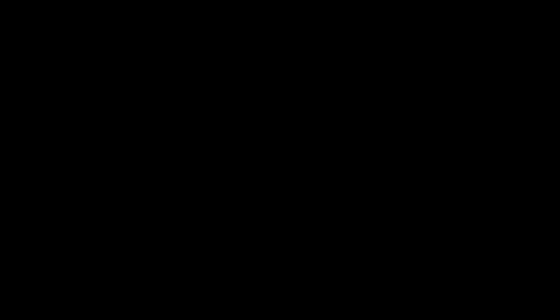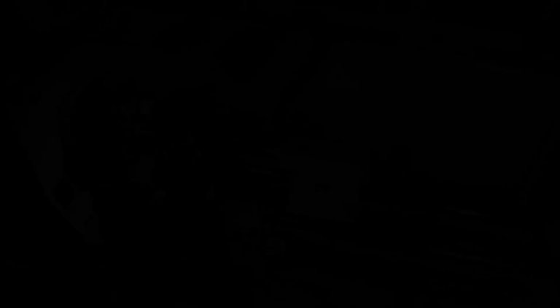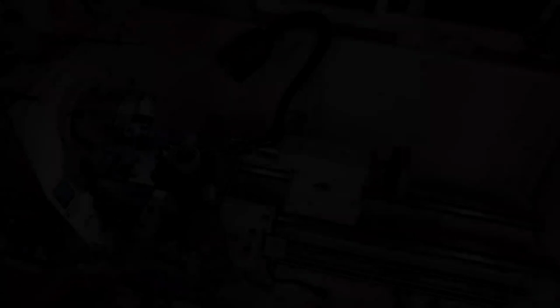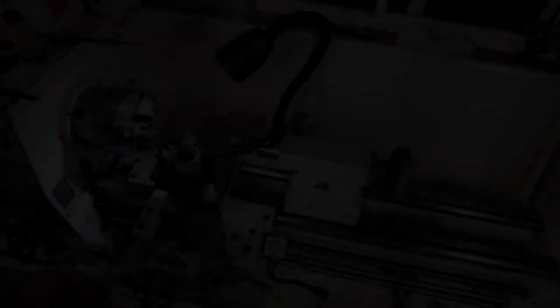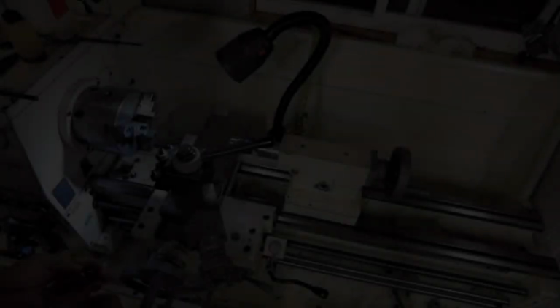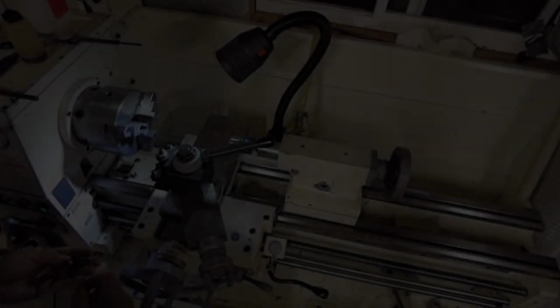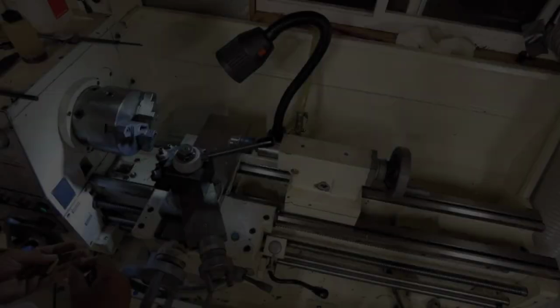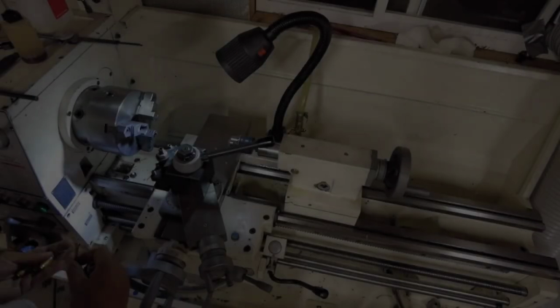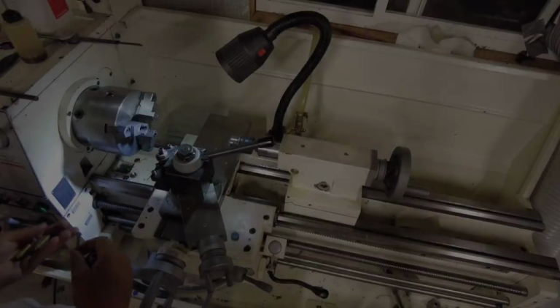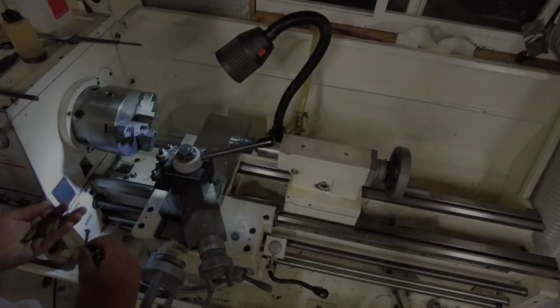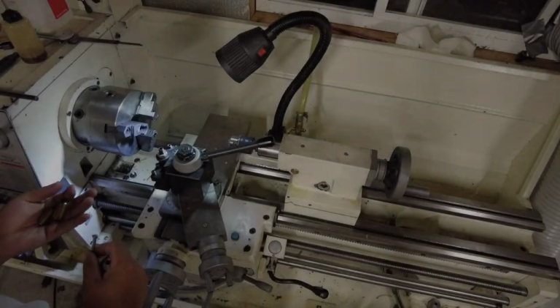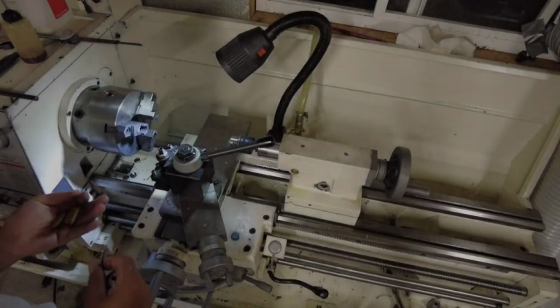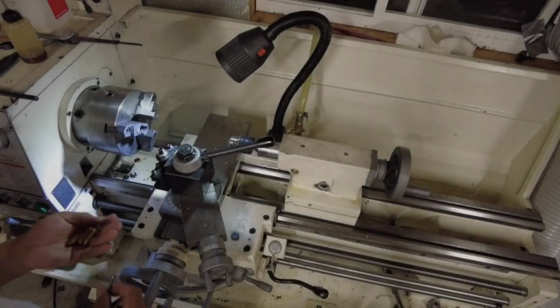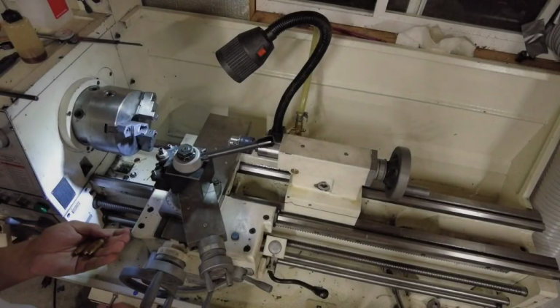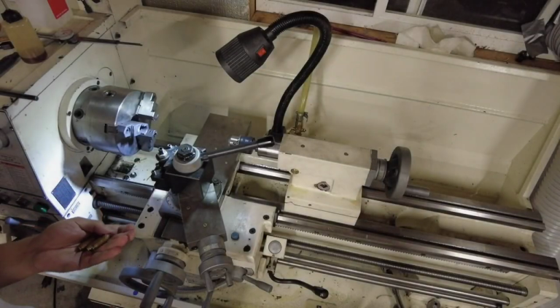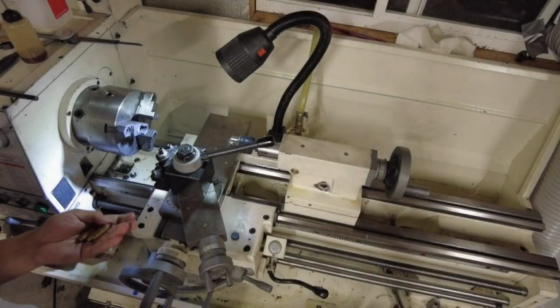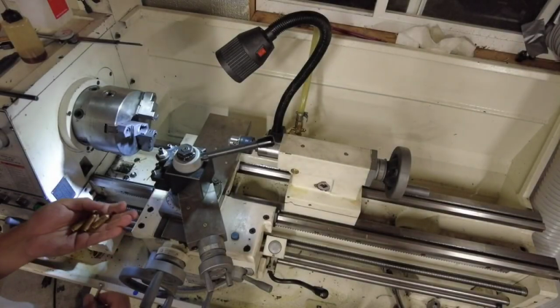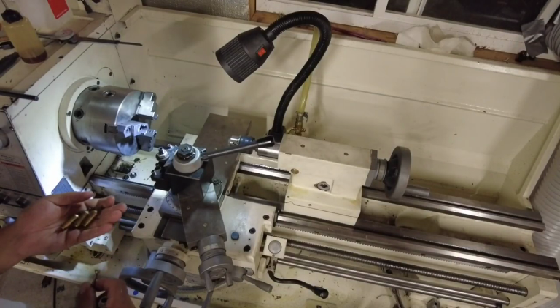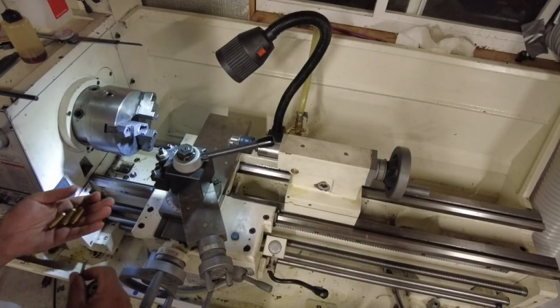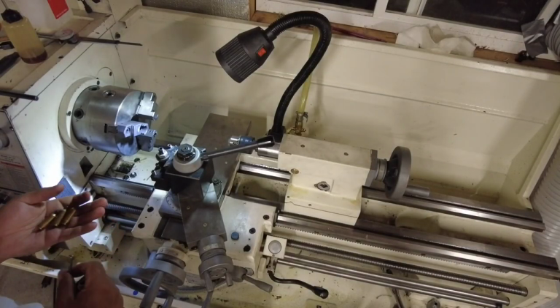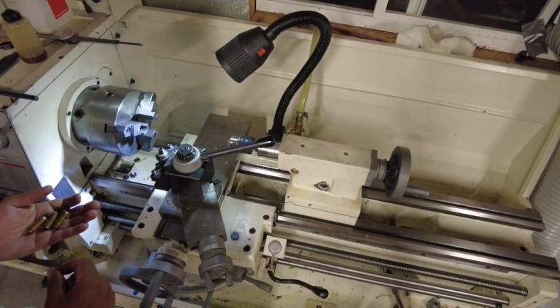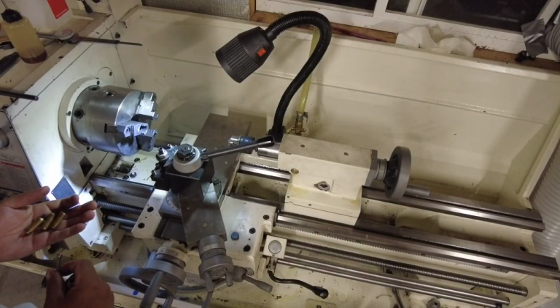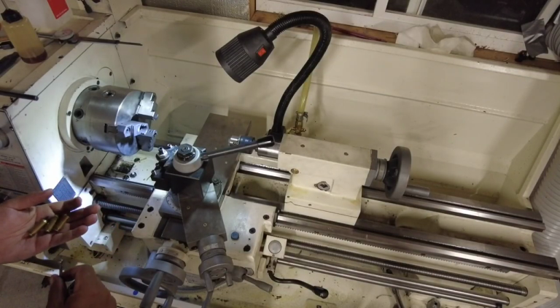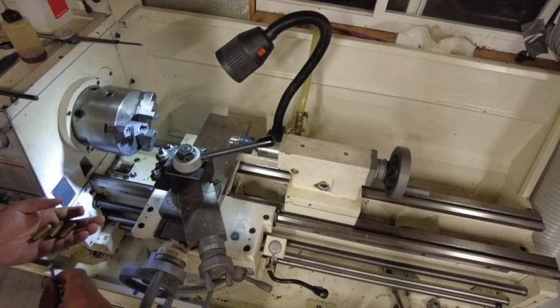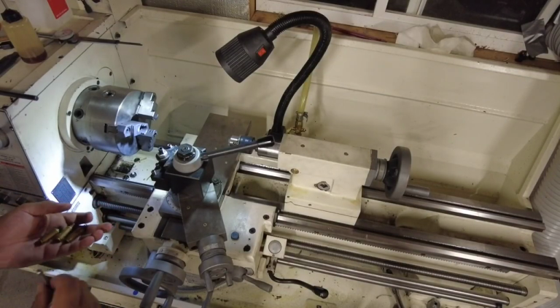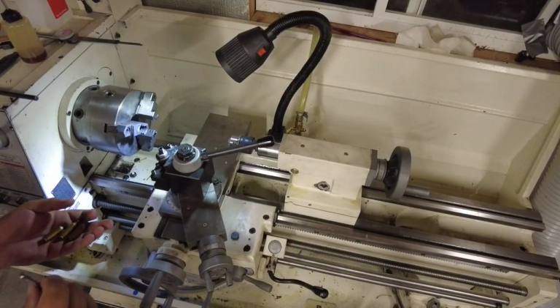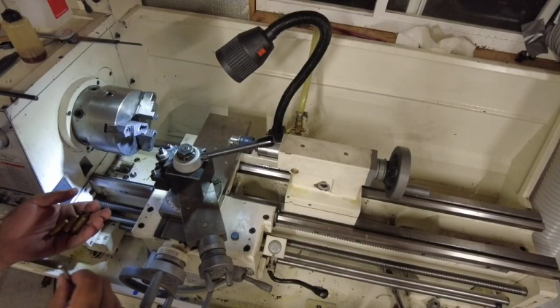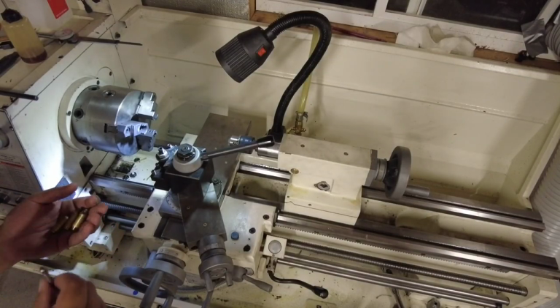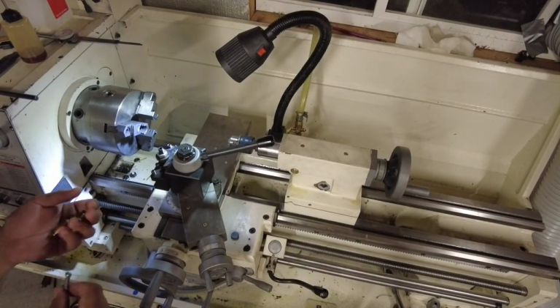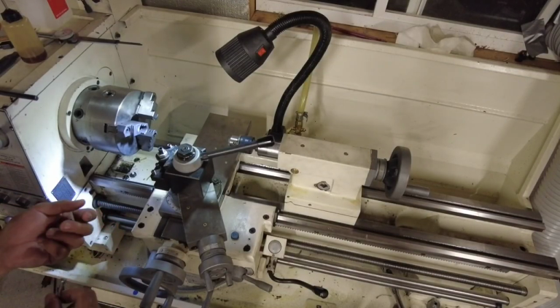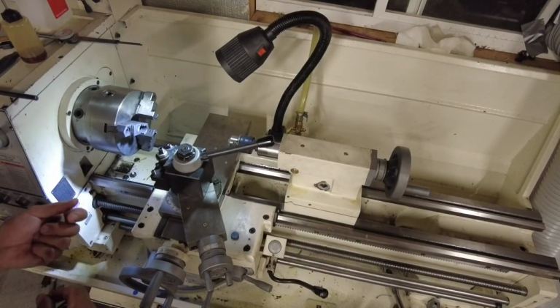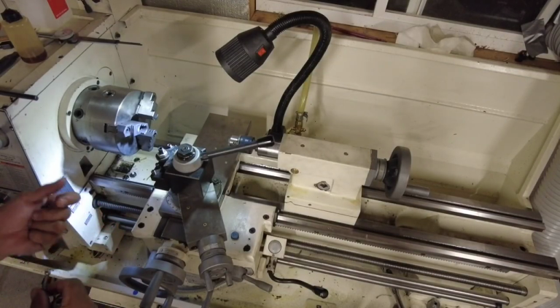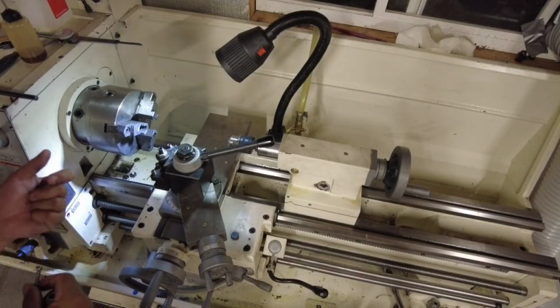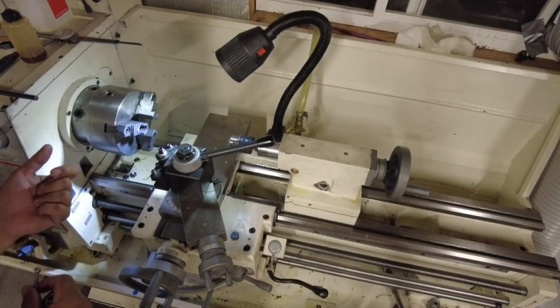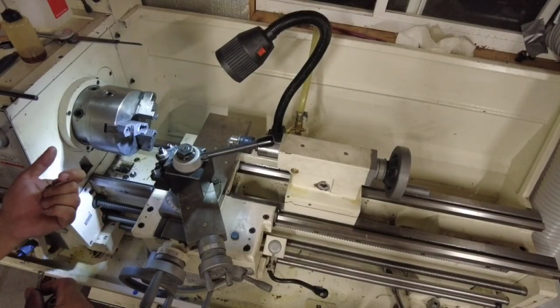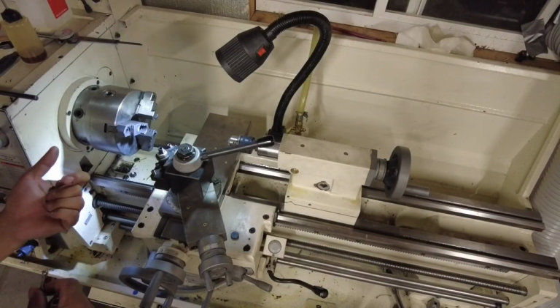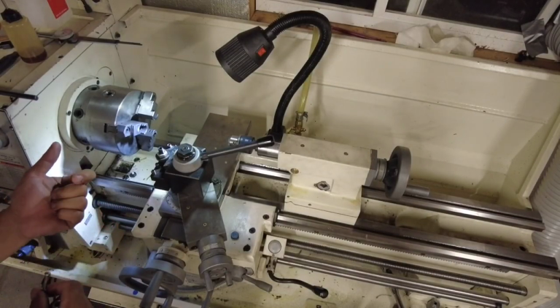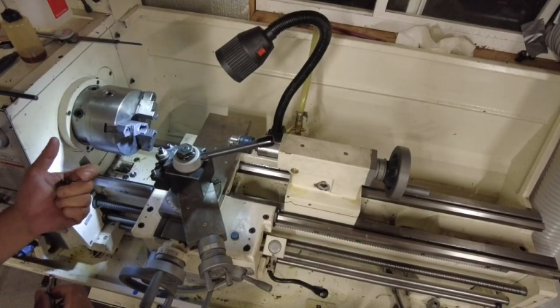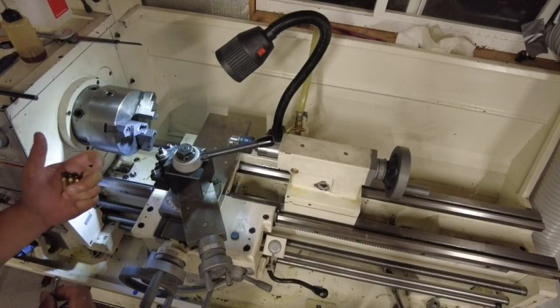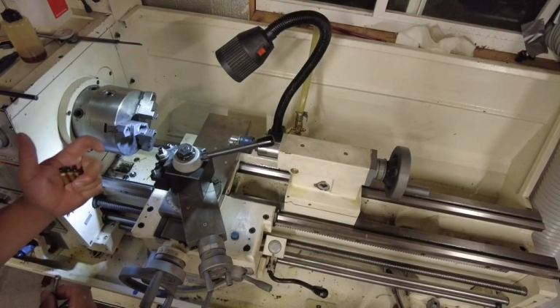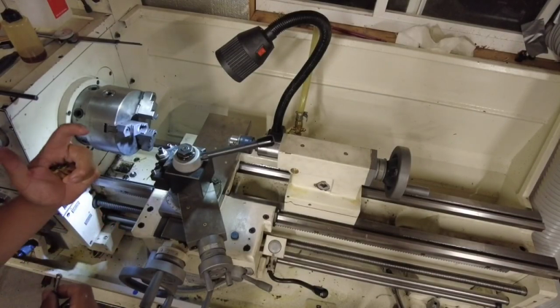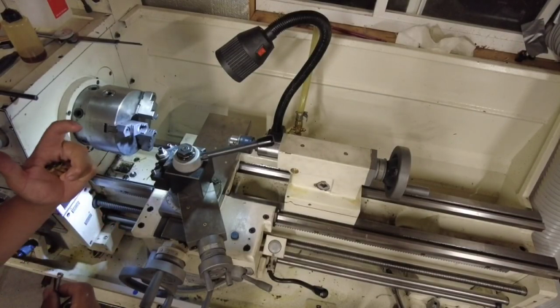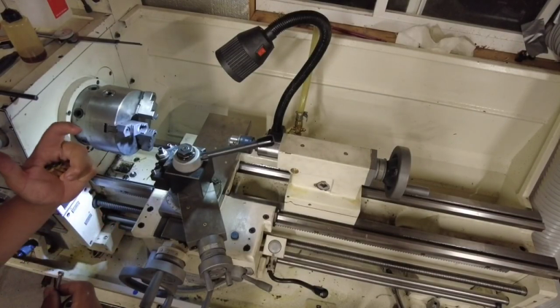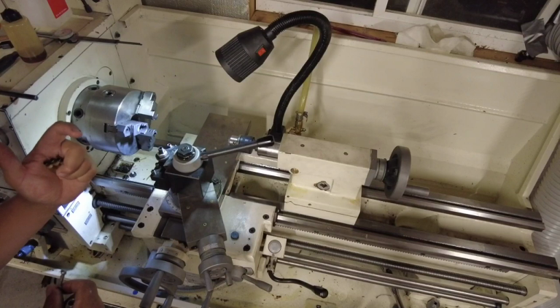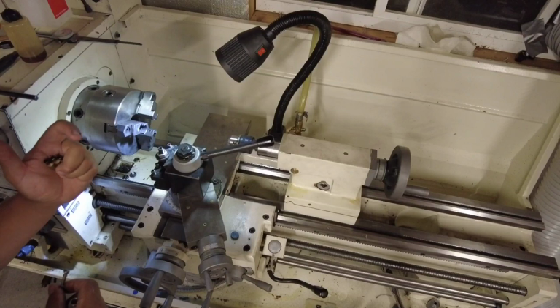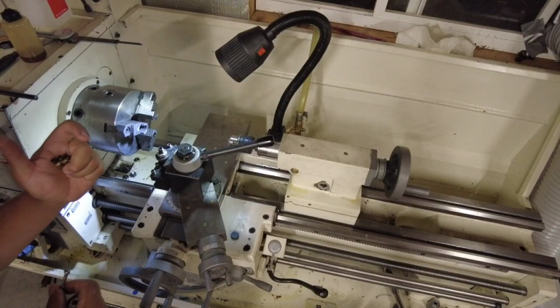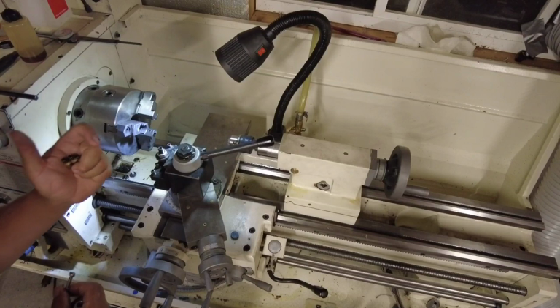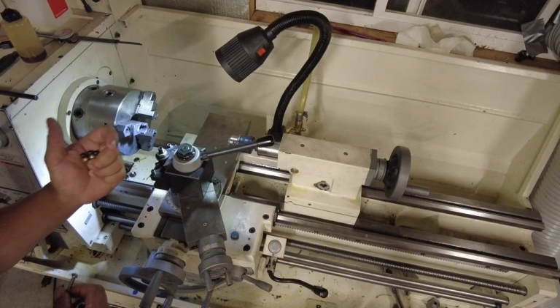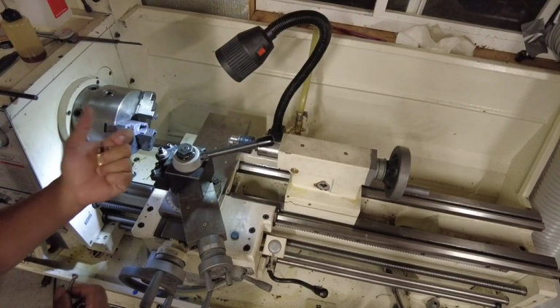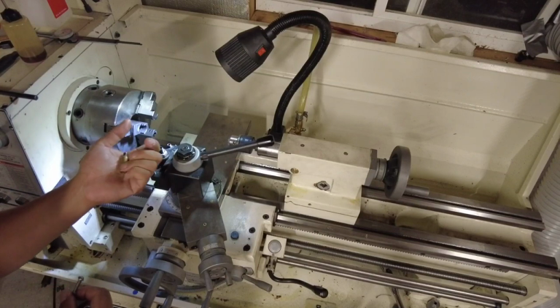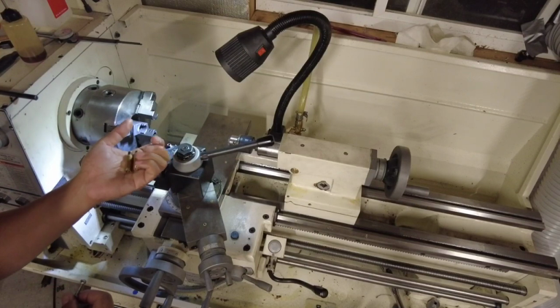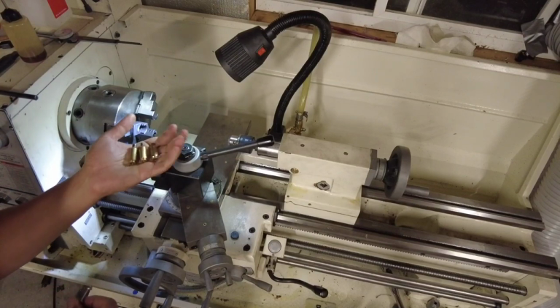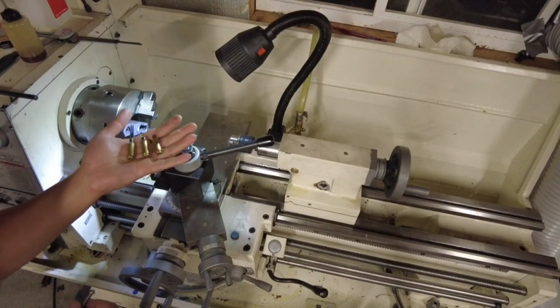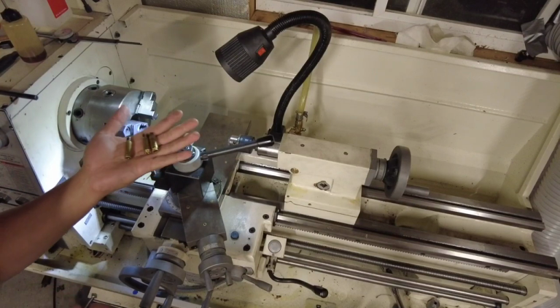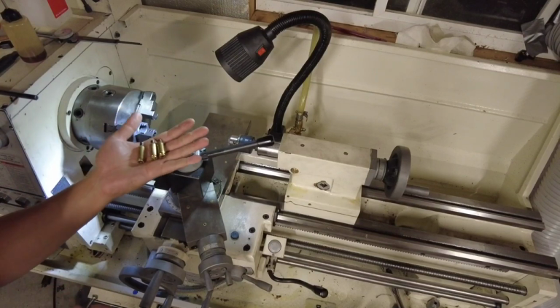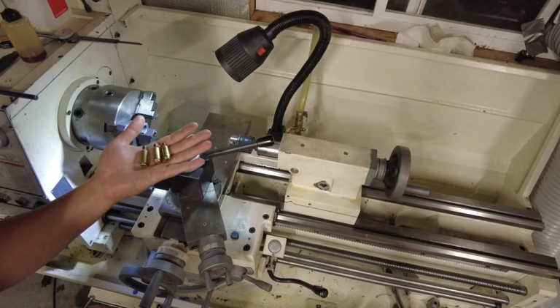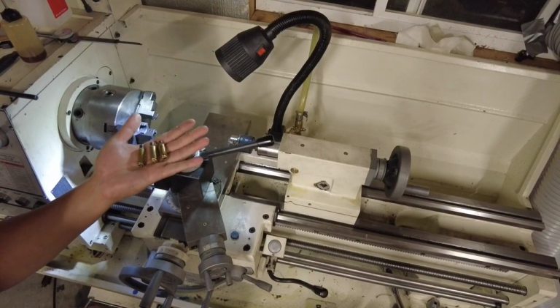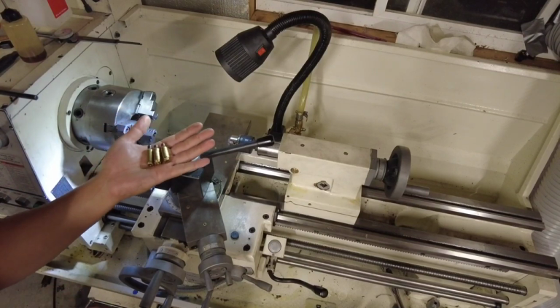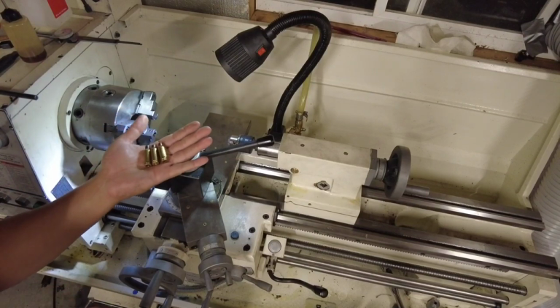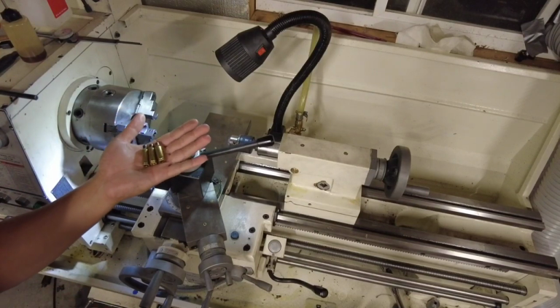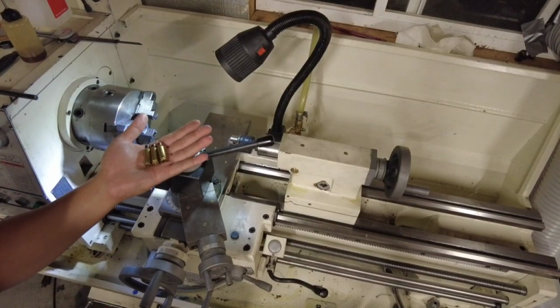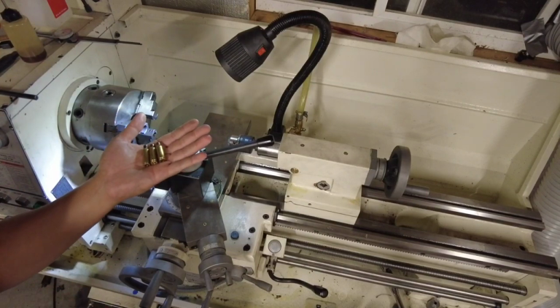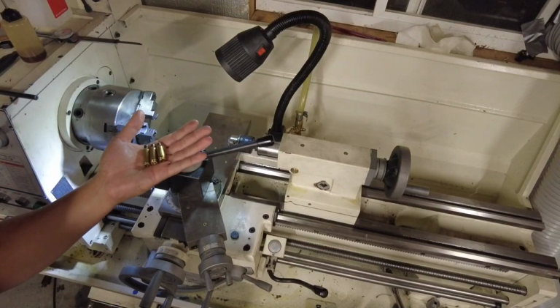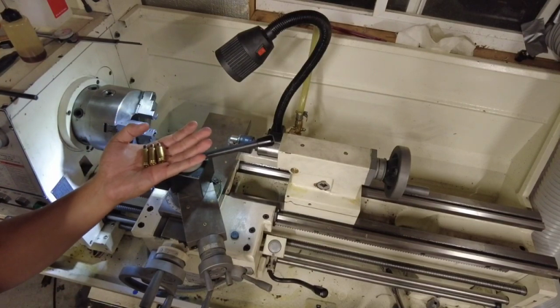Howdy folks, welcome back to the Eagle's Nest. A little quick video — I just got back from a match, so I have lots of brass to prep.